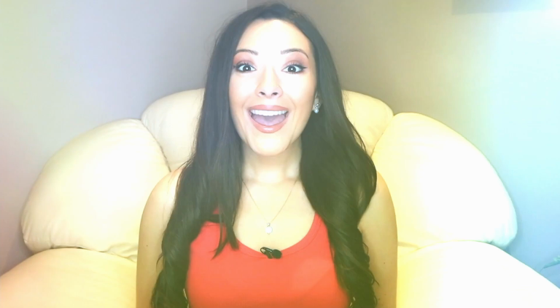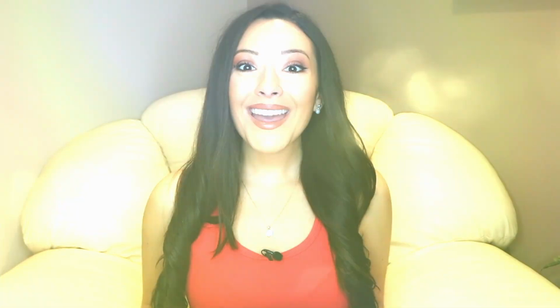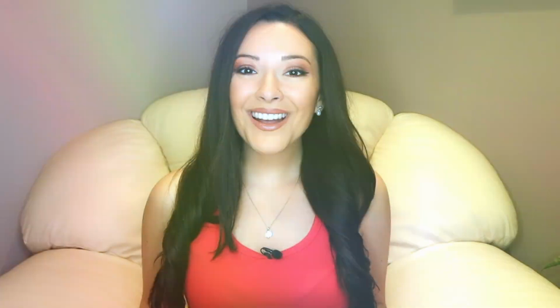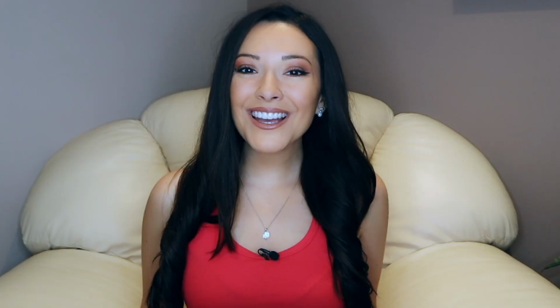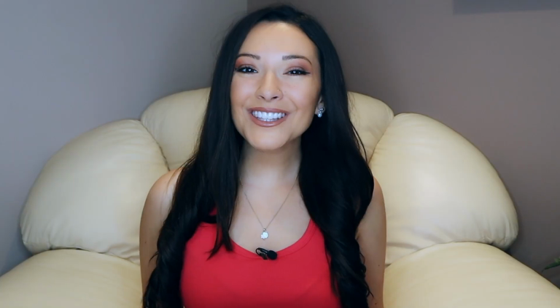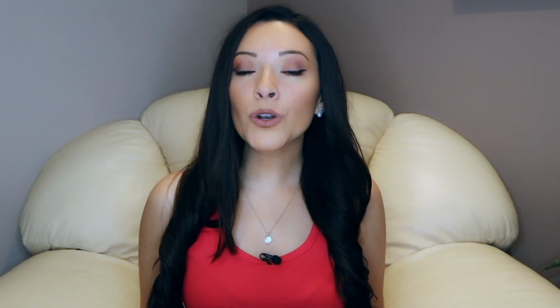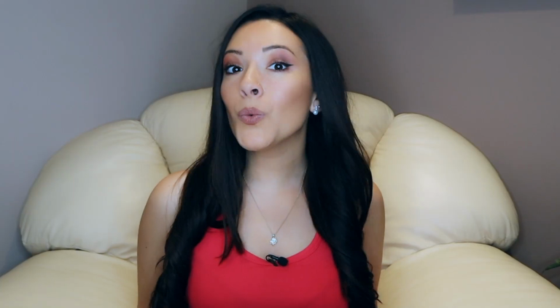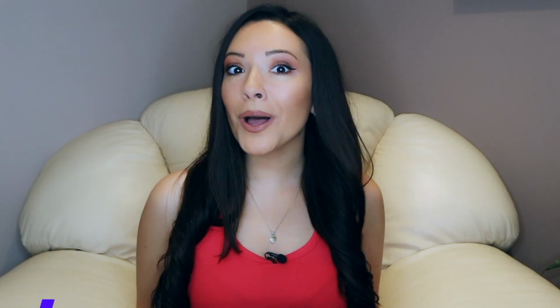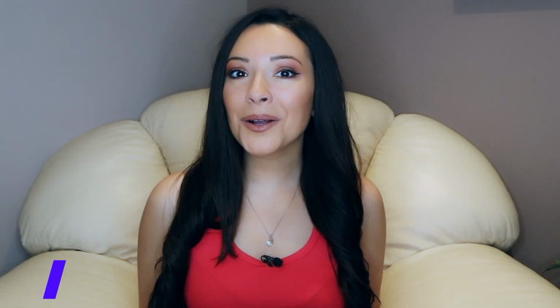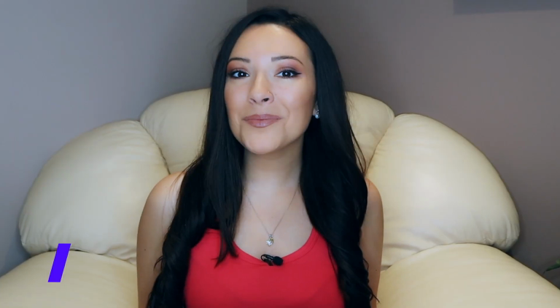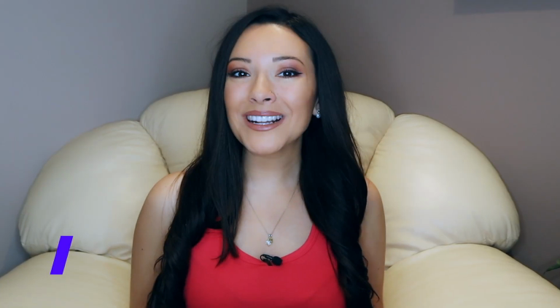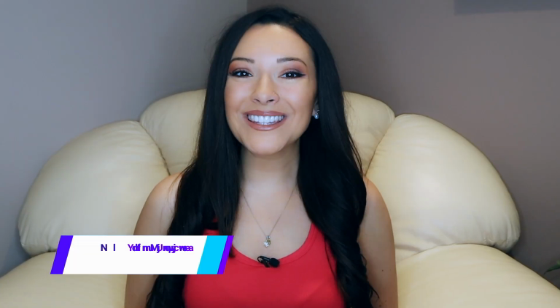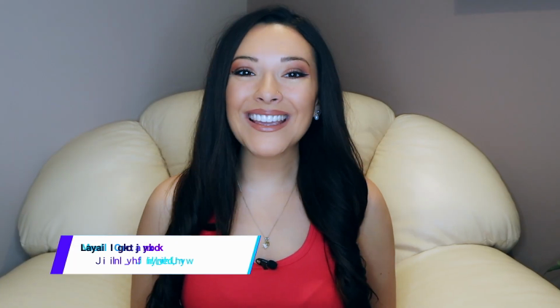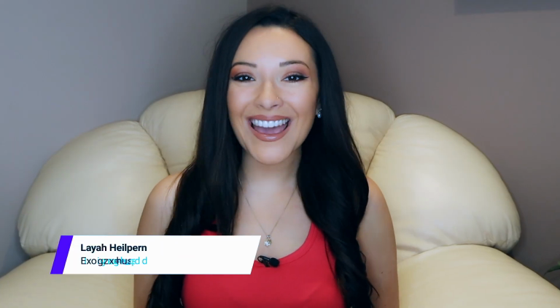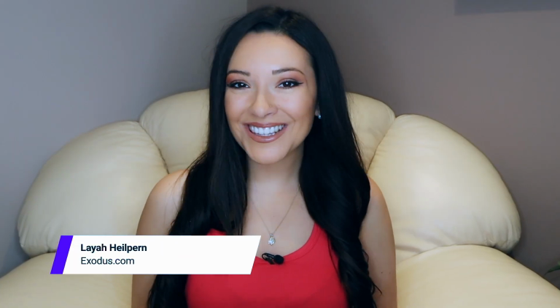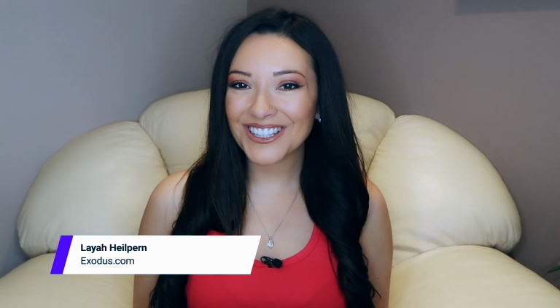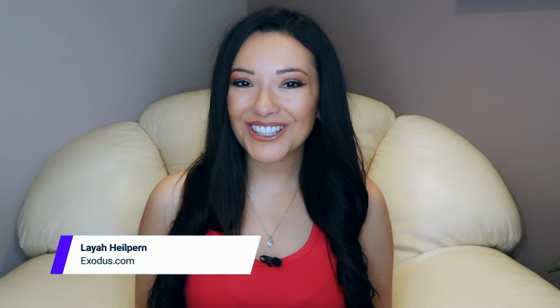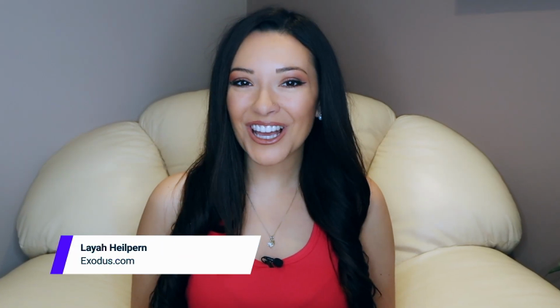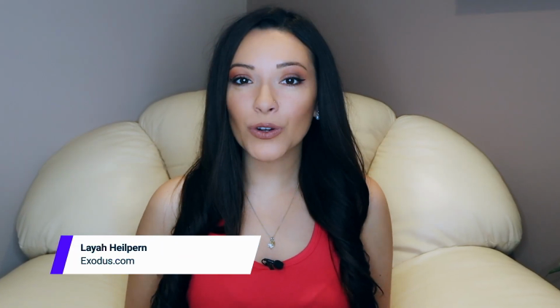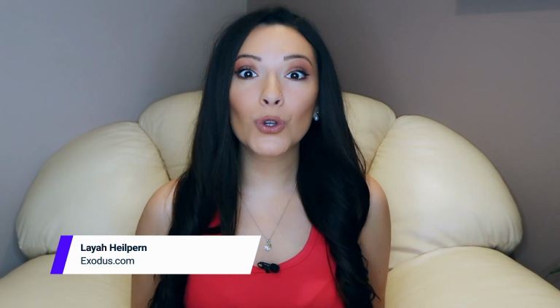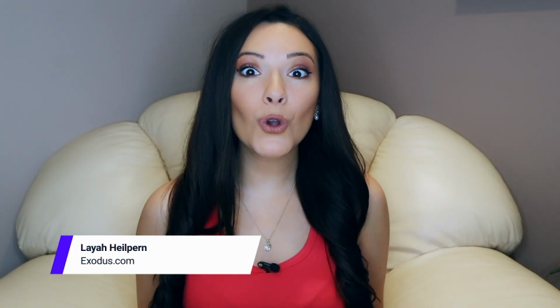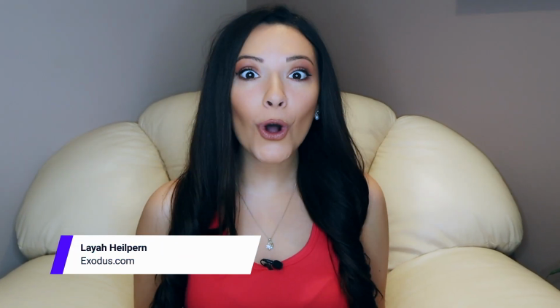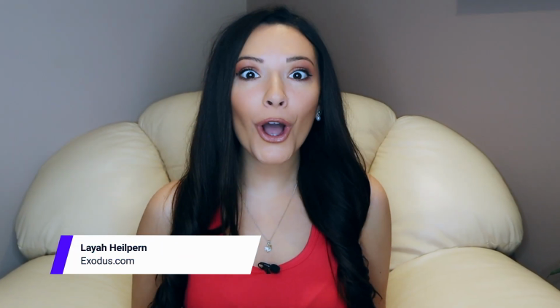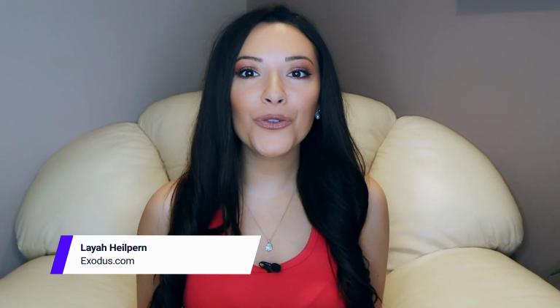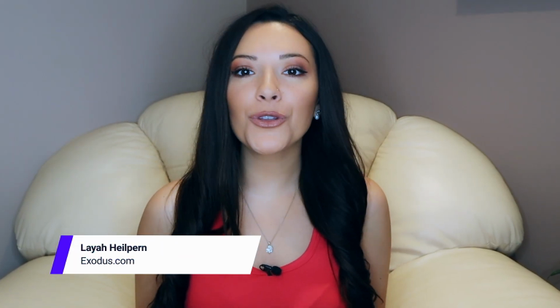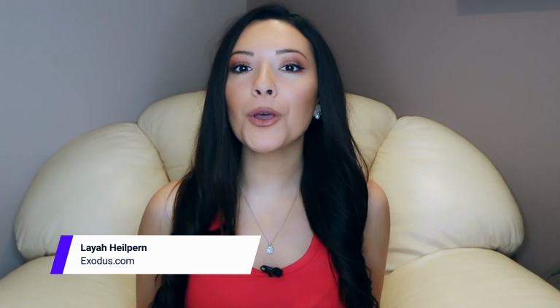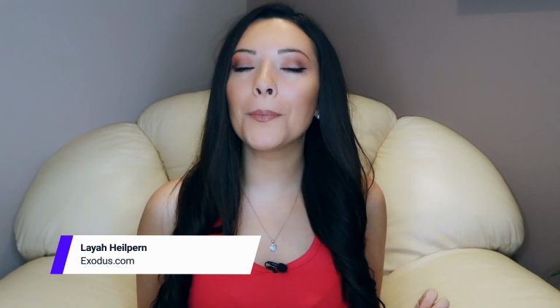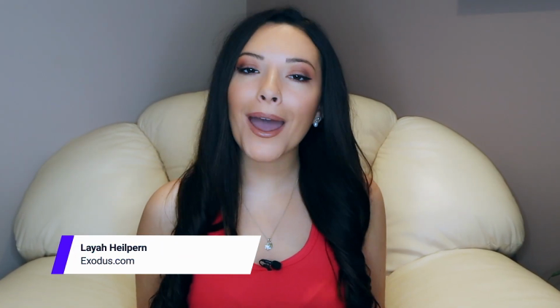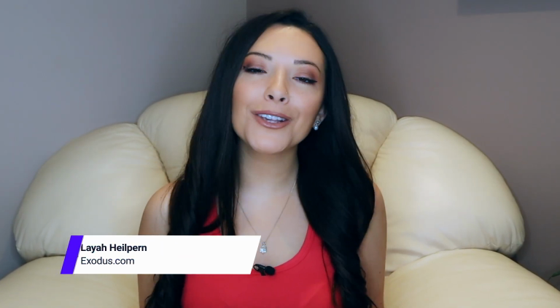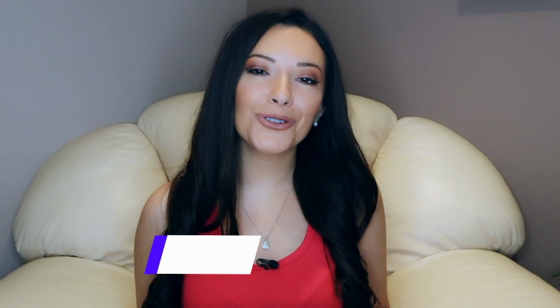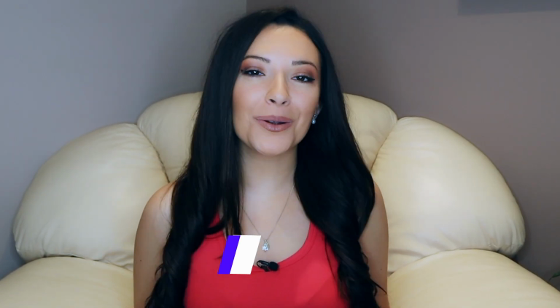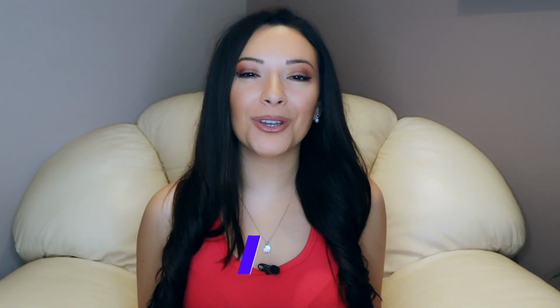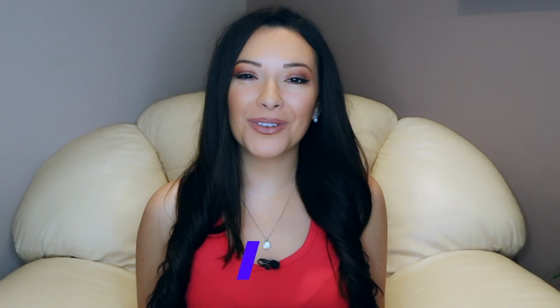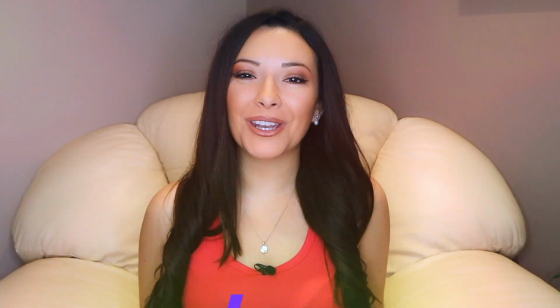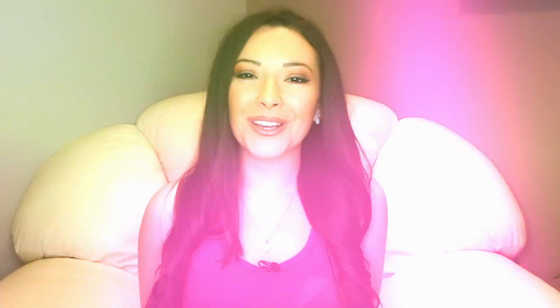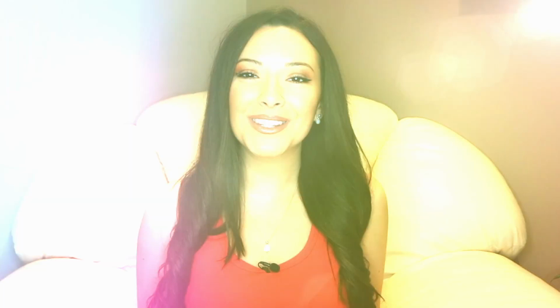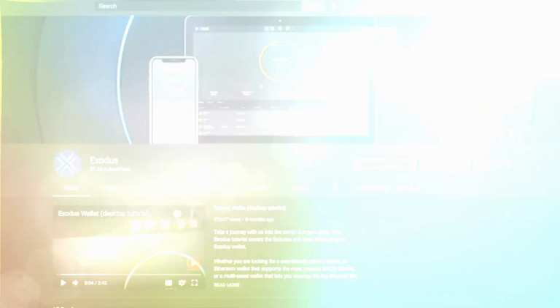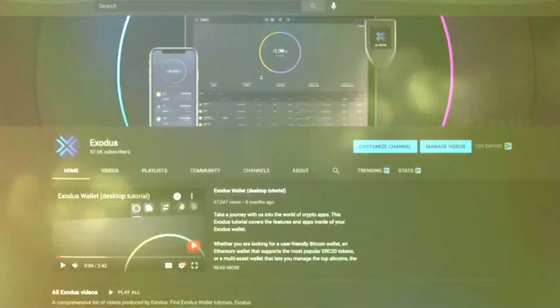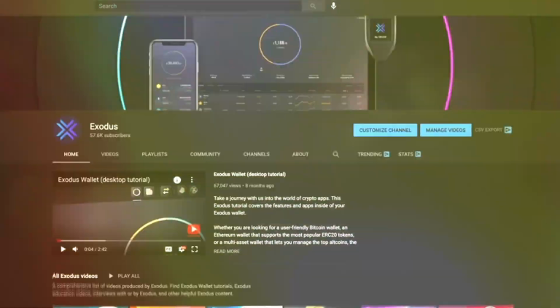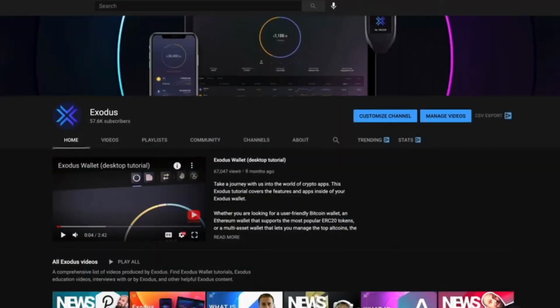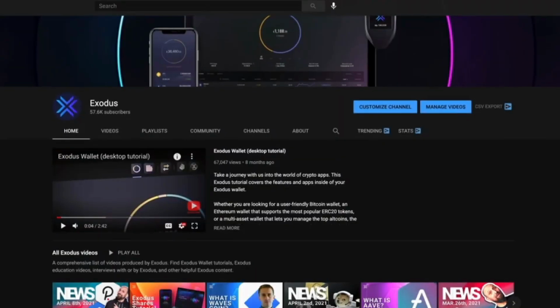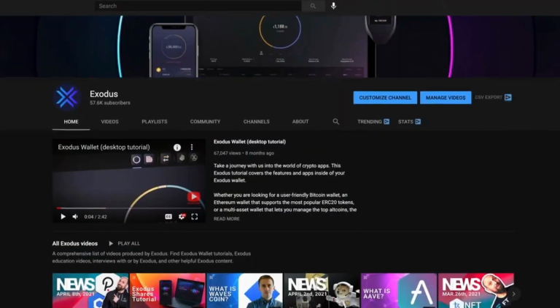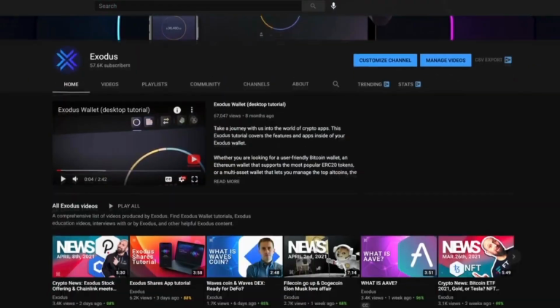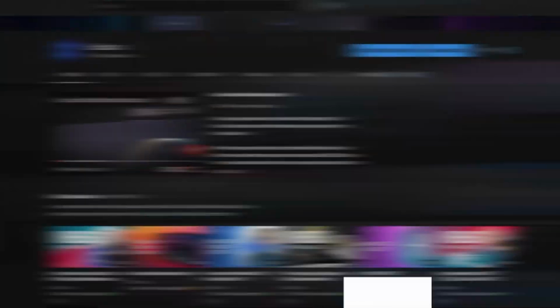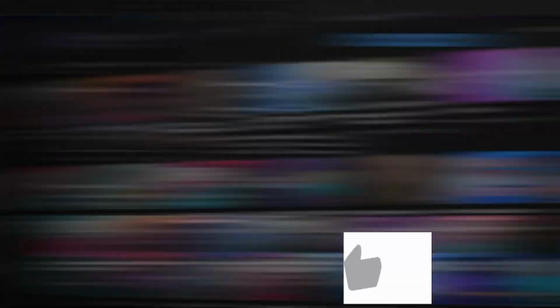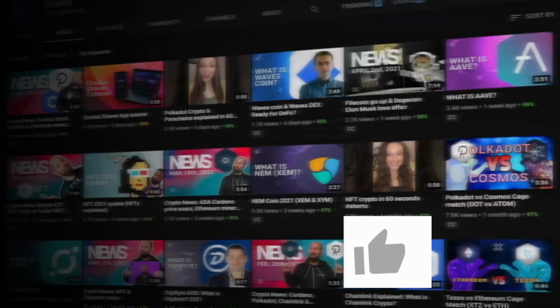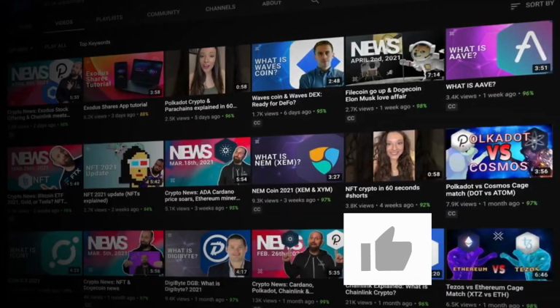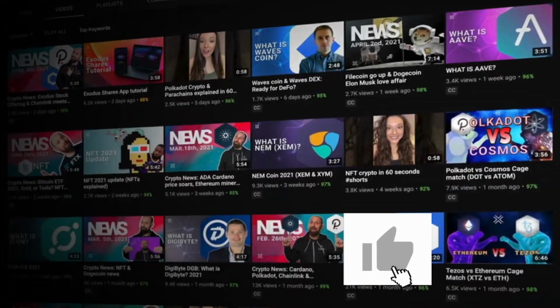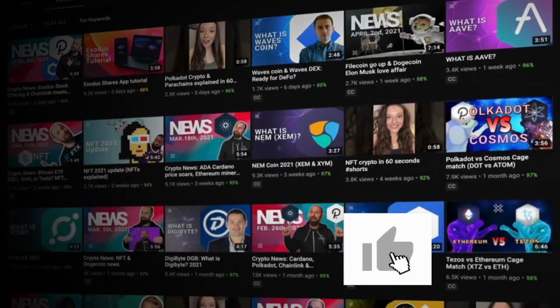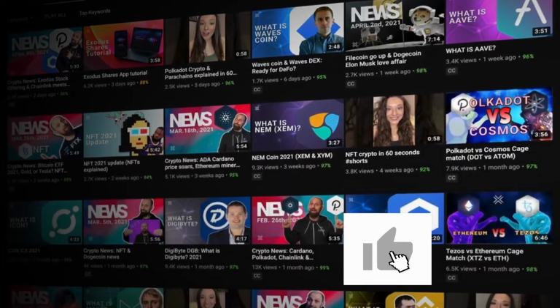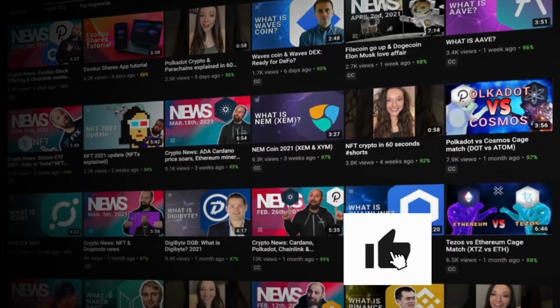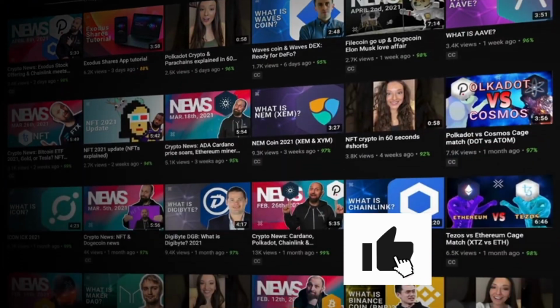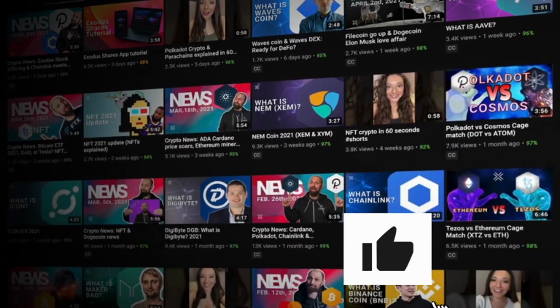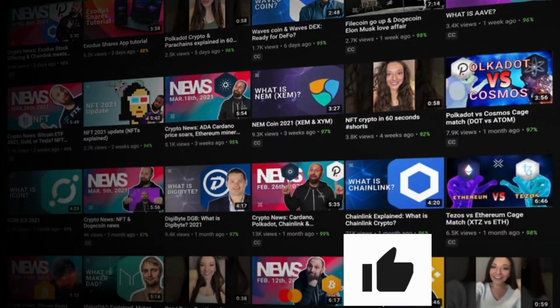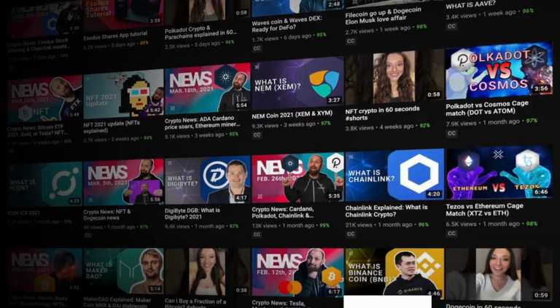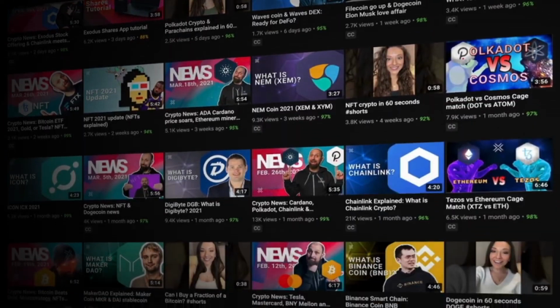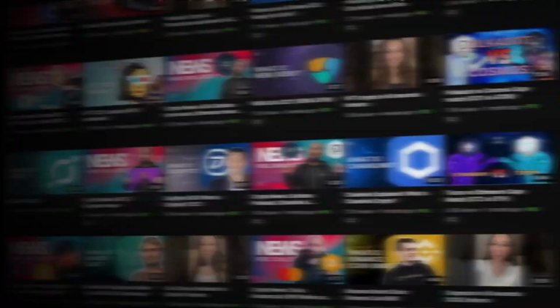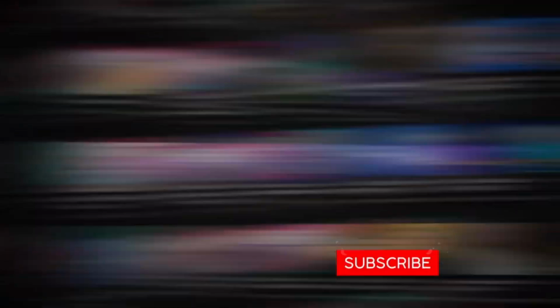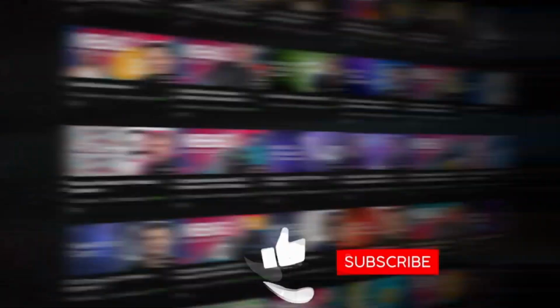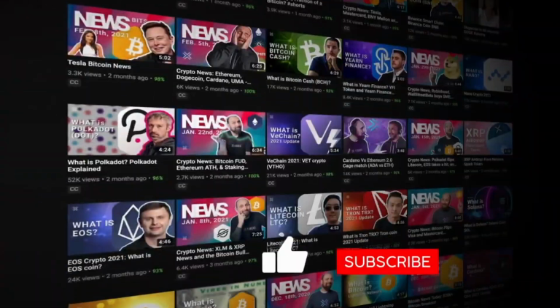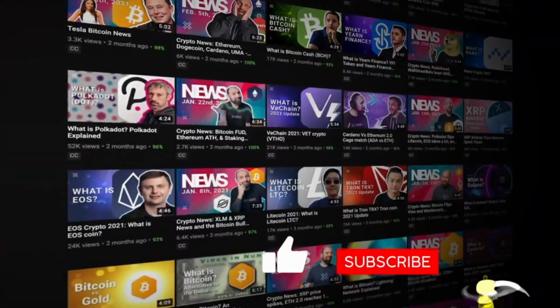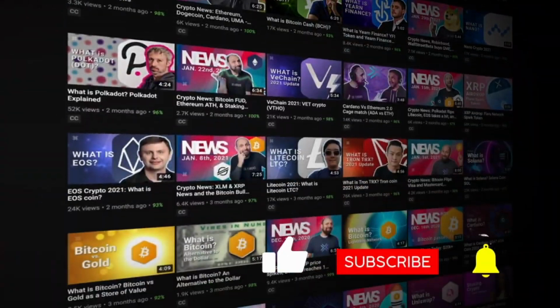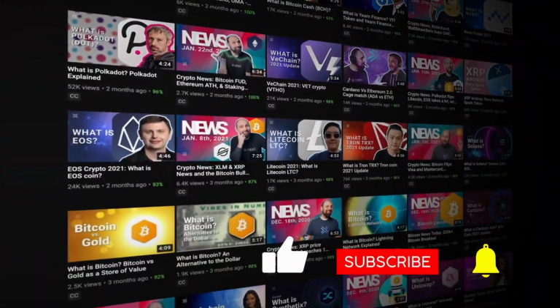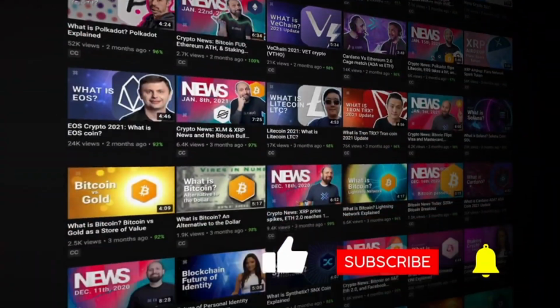Hey guys, and welcome back to the Exodus channel, your home for the best crypto videos. Hit those like and subscribe buttons and we will keep the videos coming.